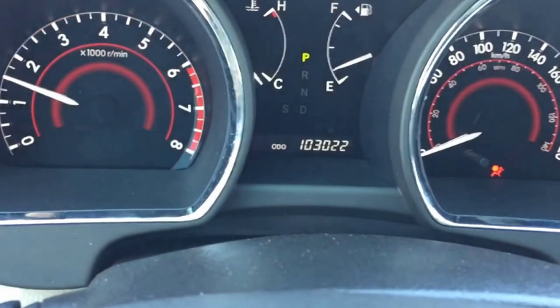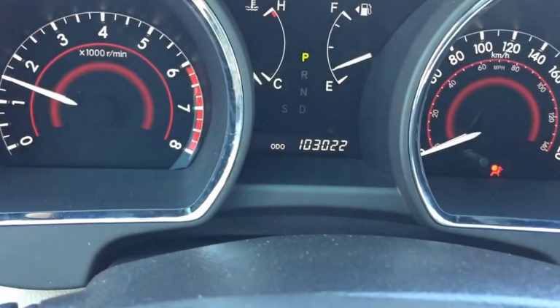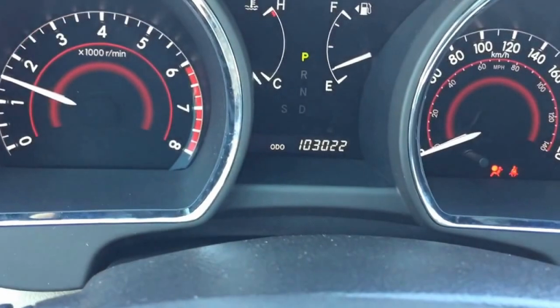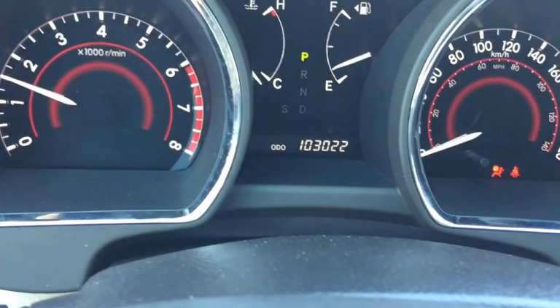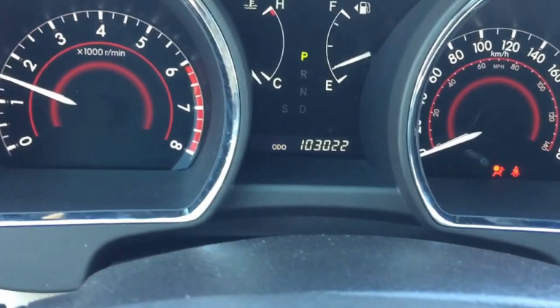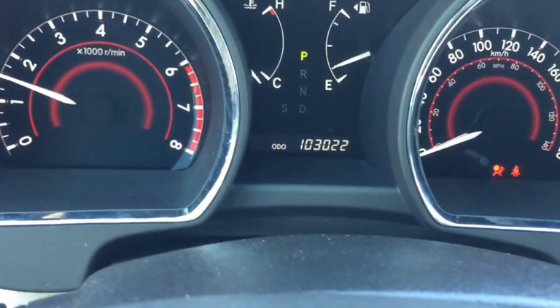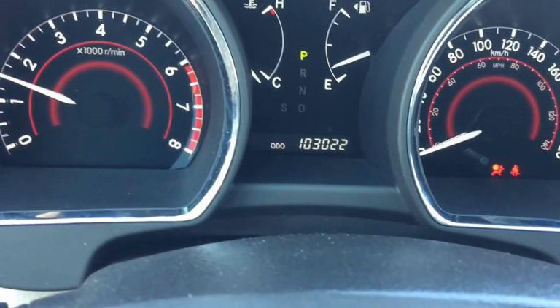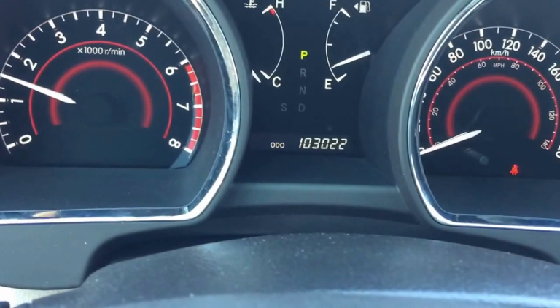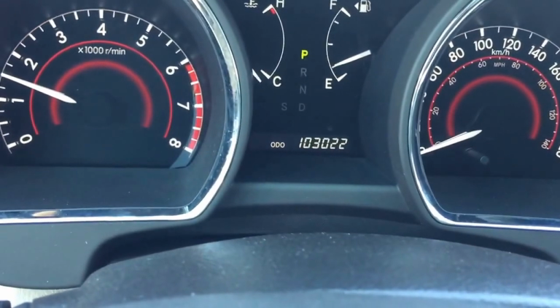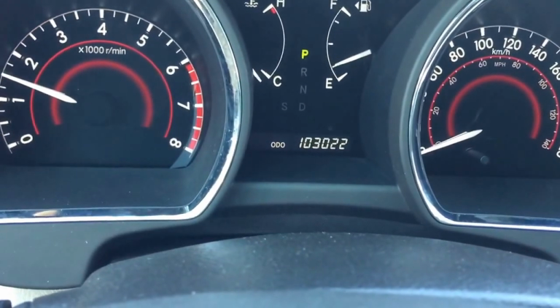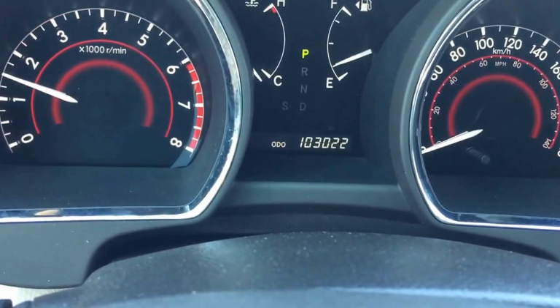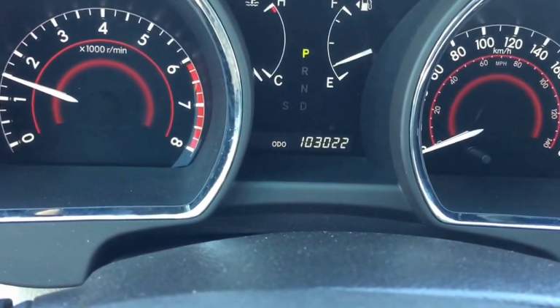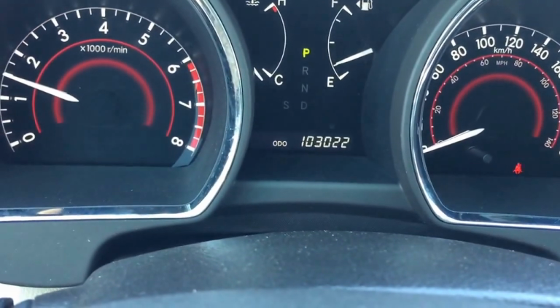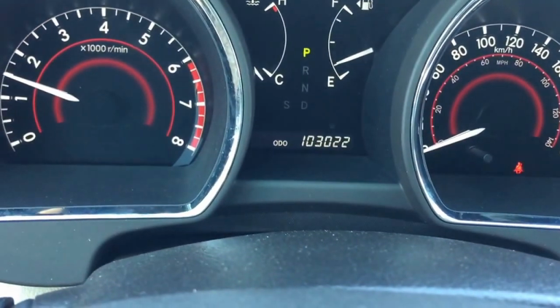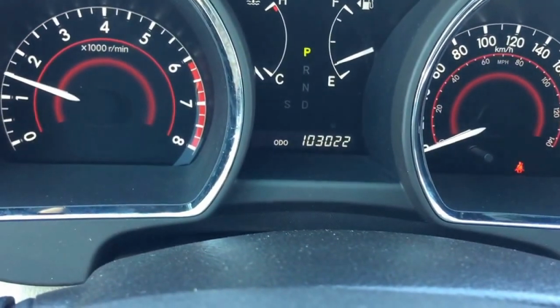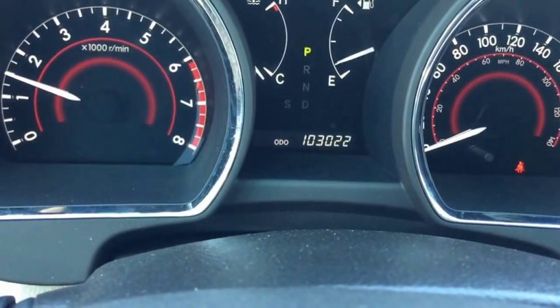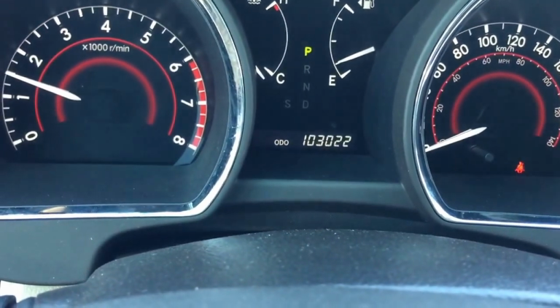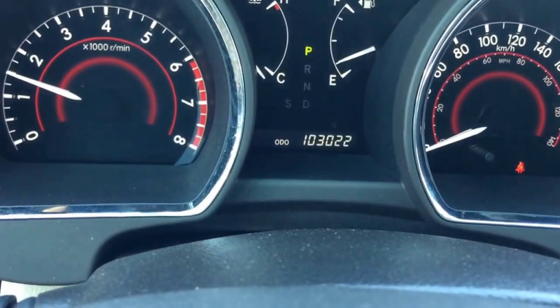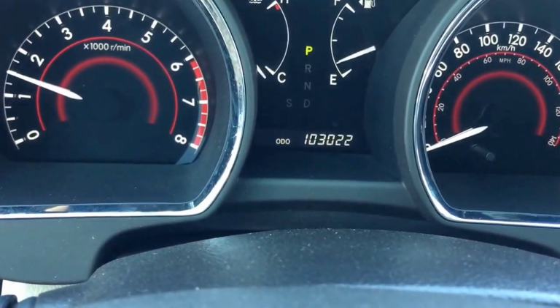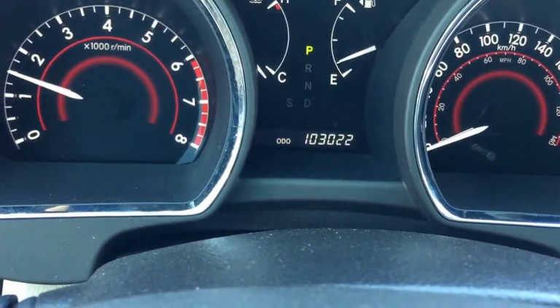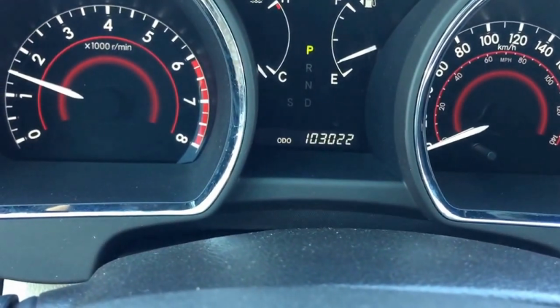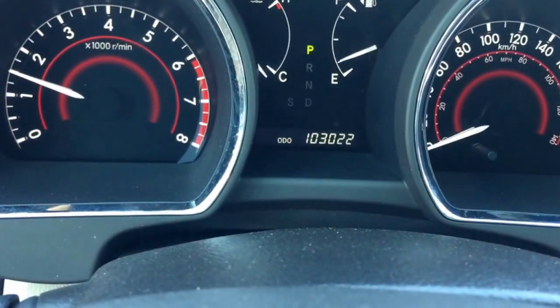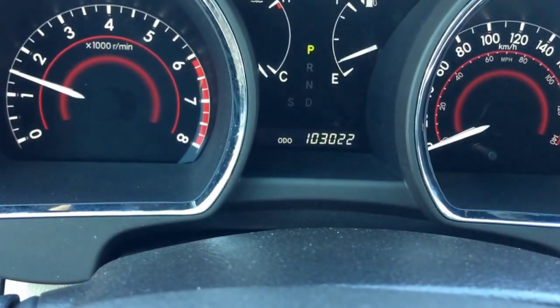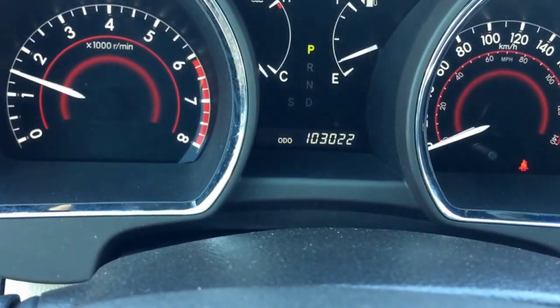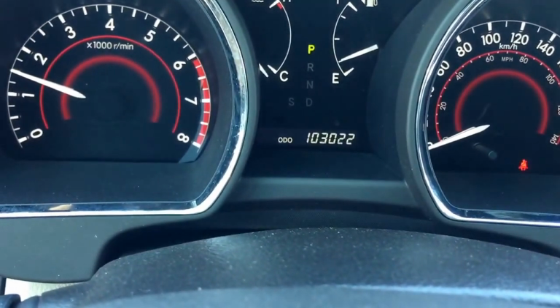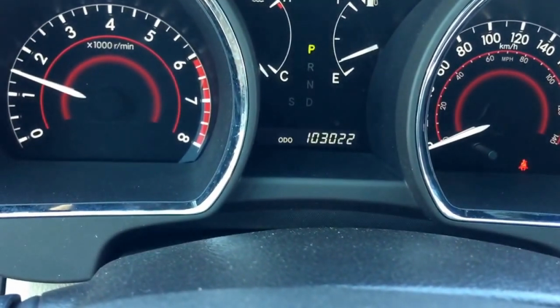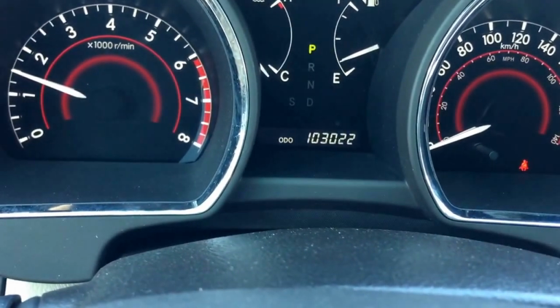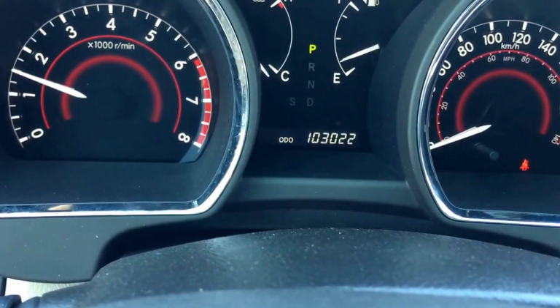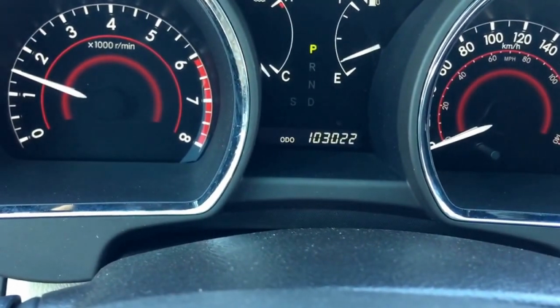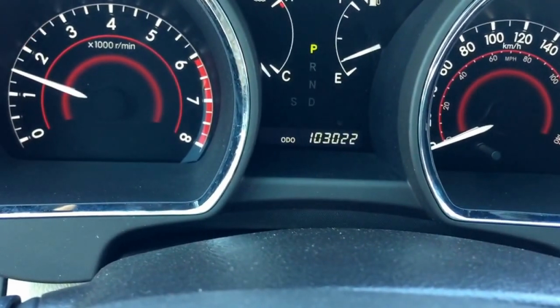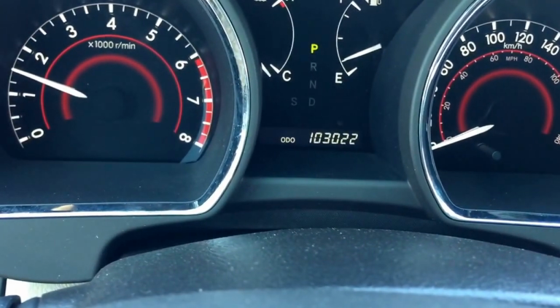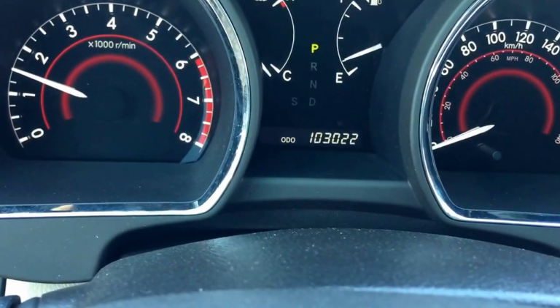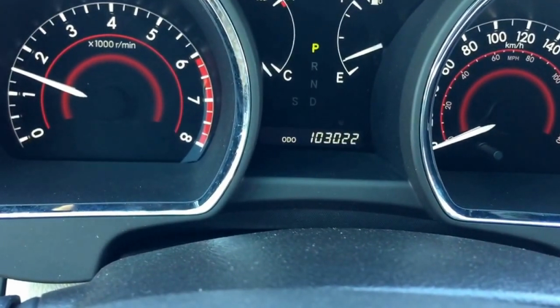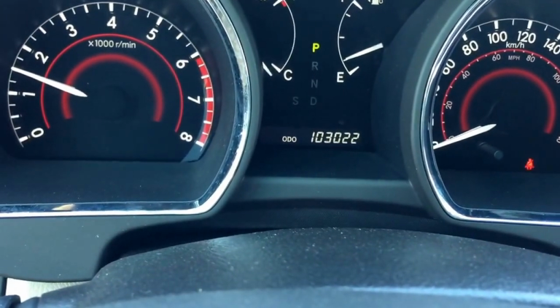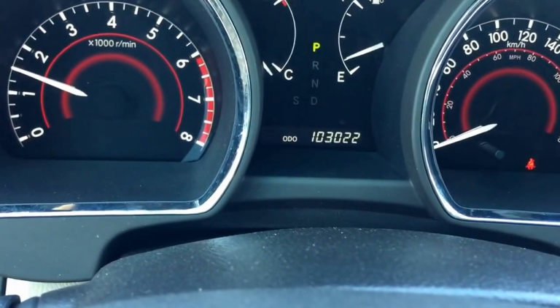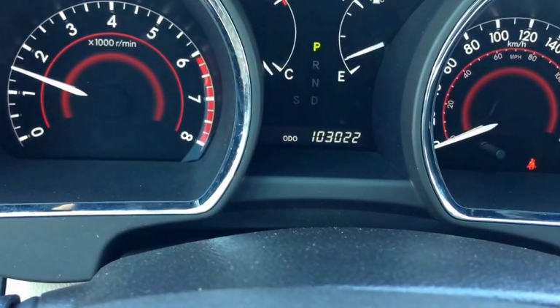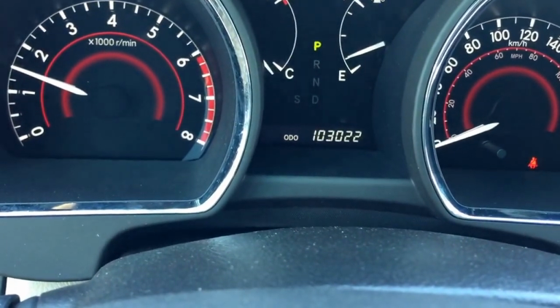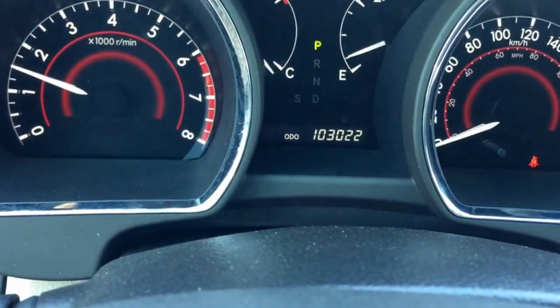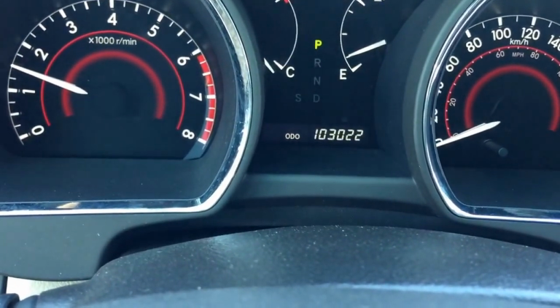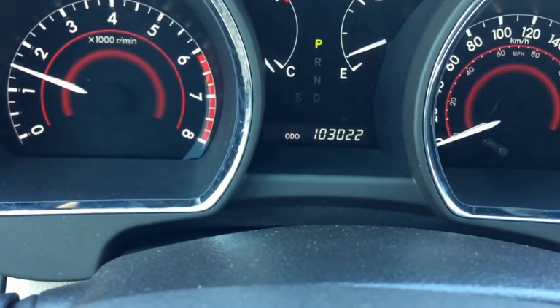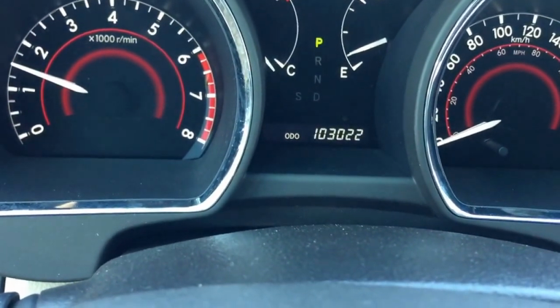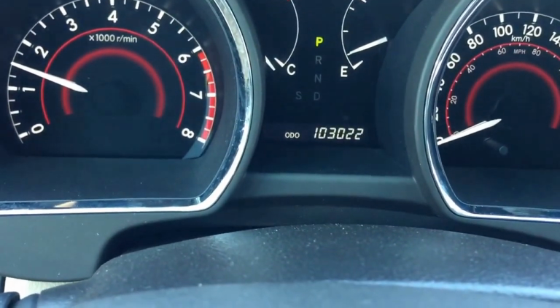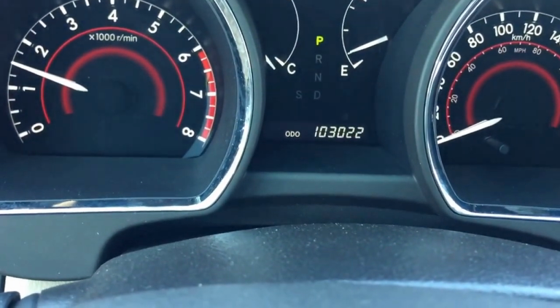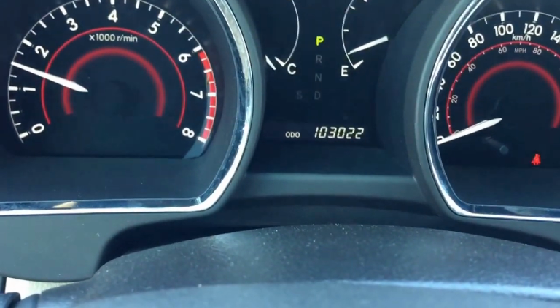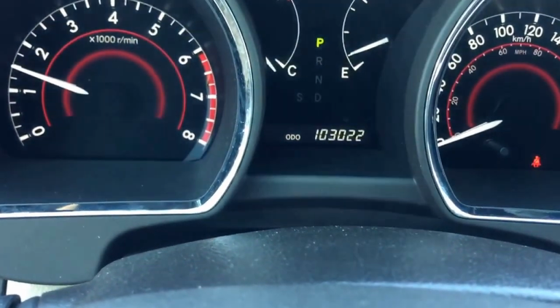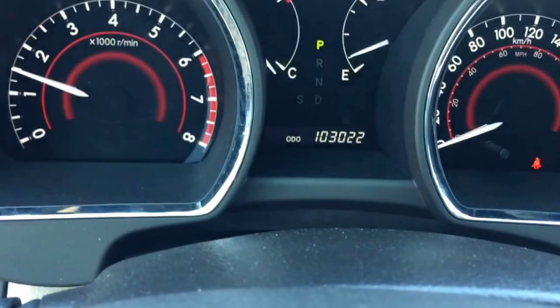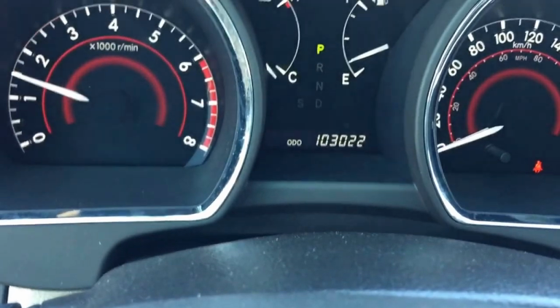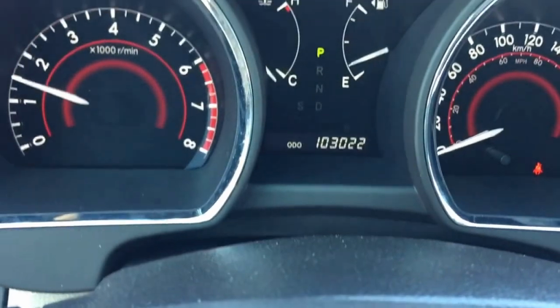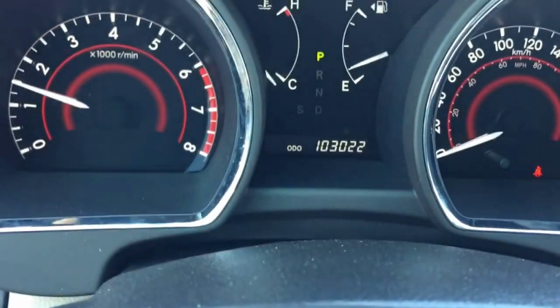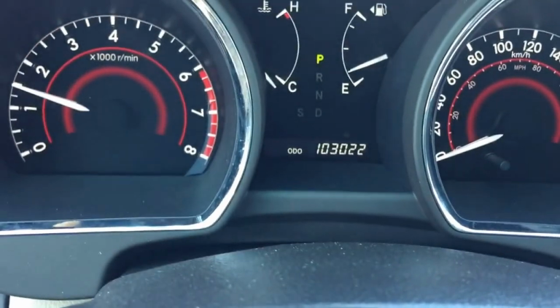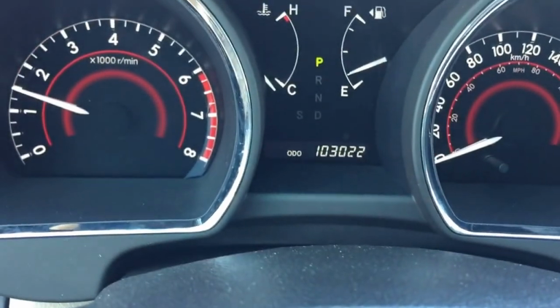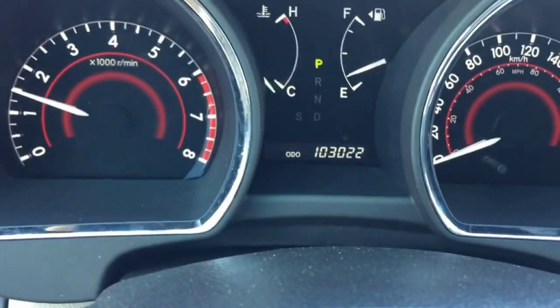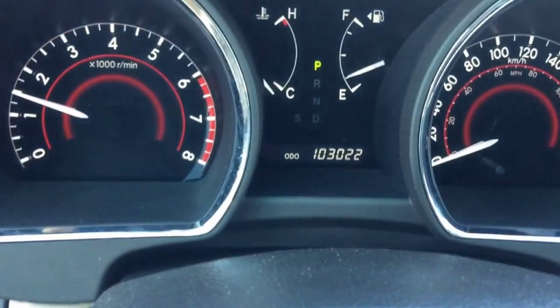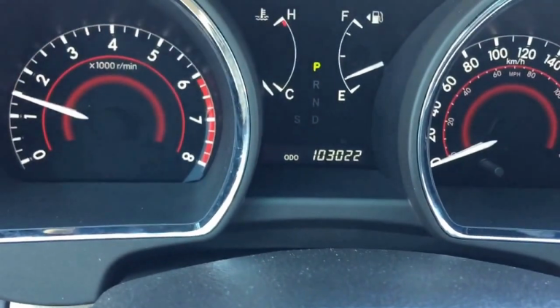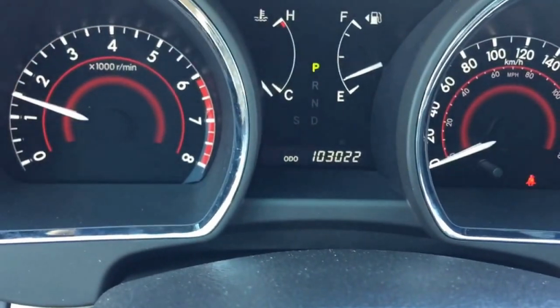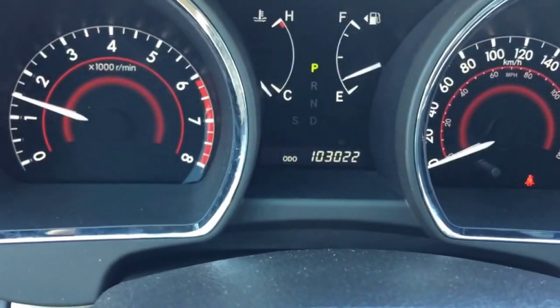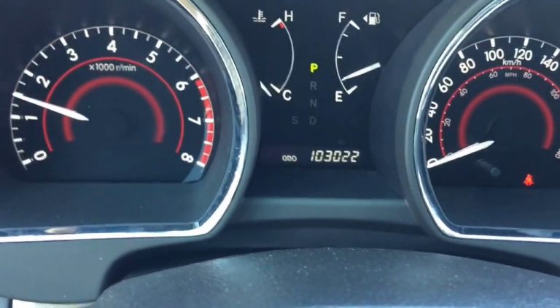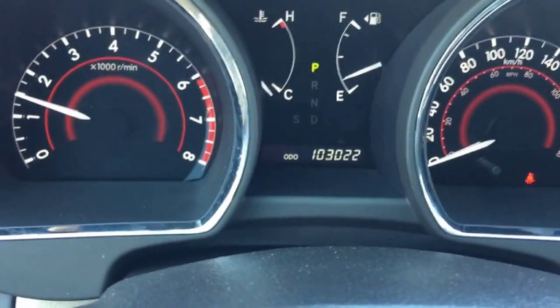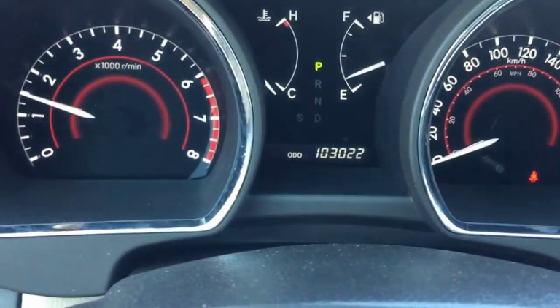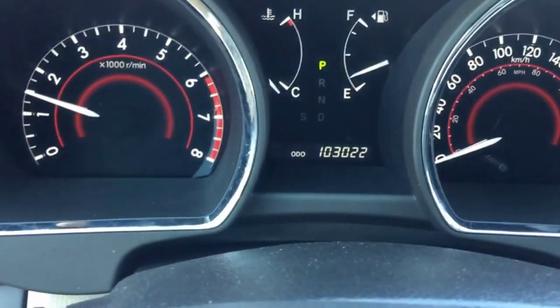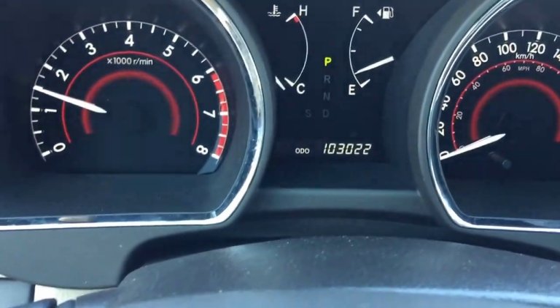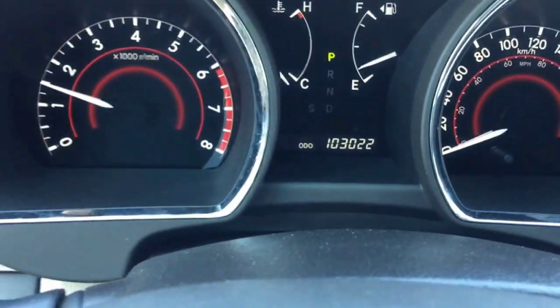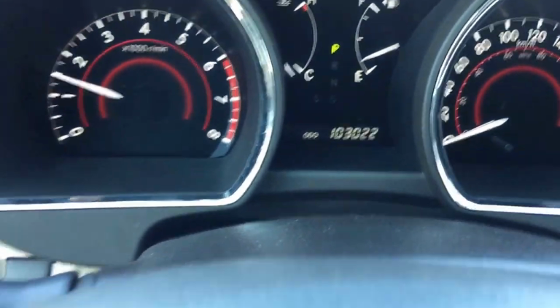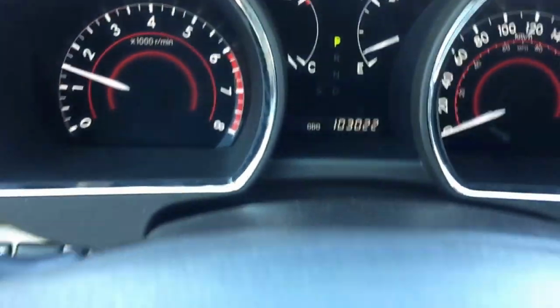This unit only has 103,022 kilometers, which is lower than average.